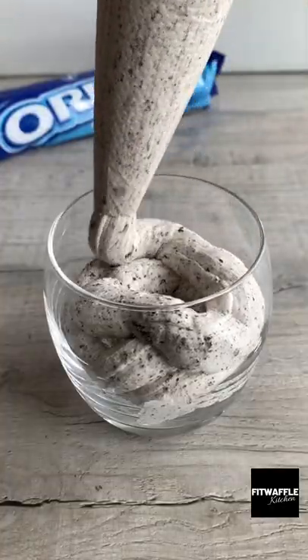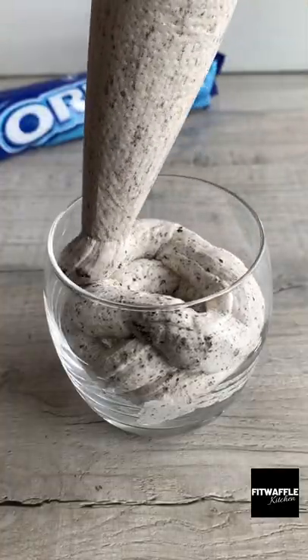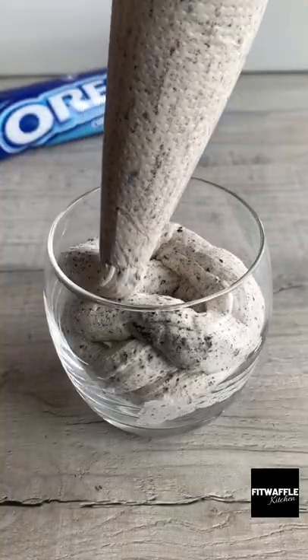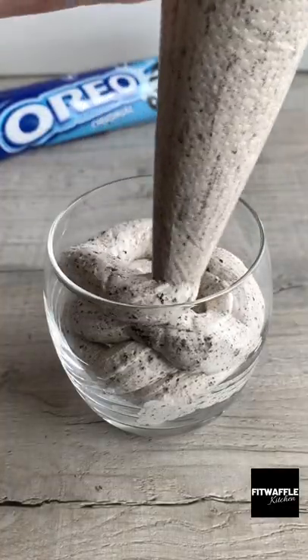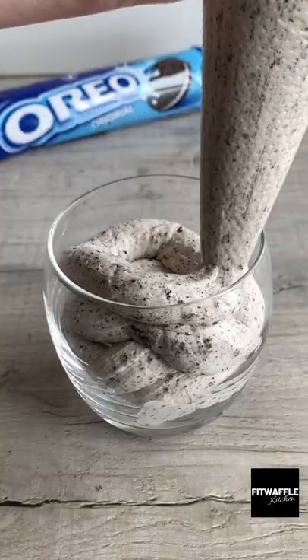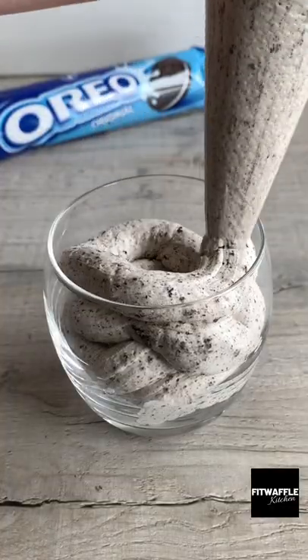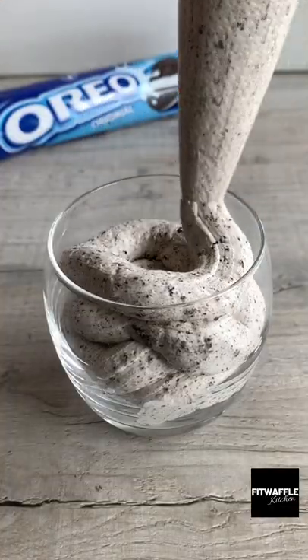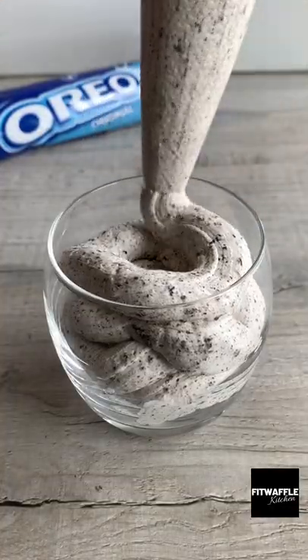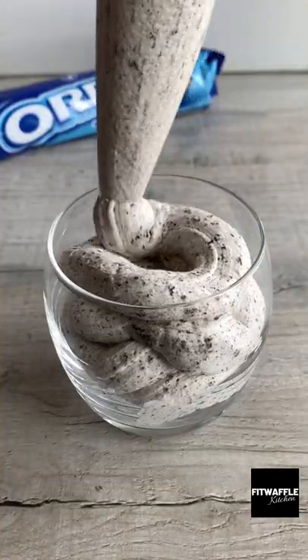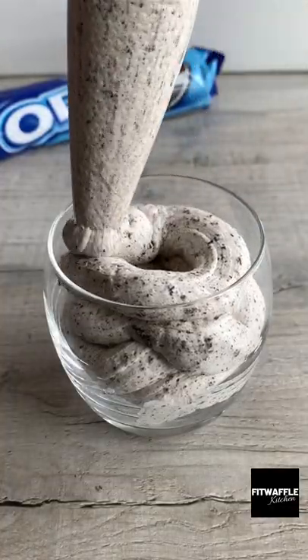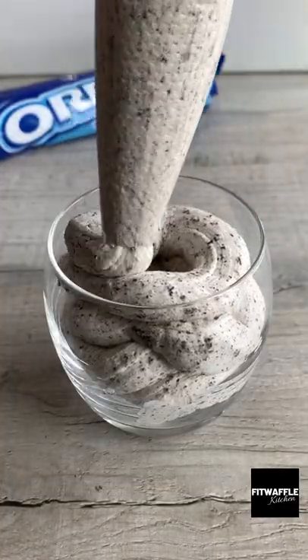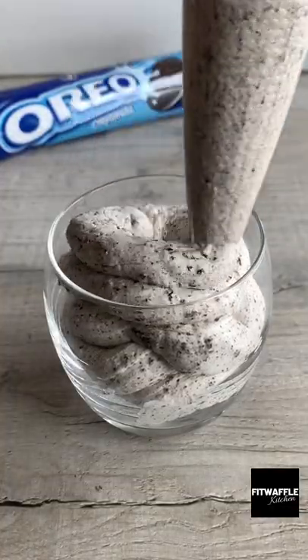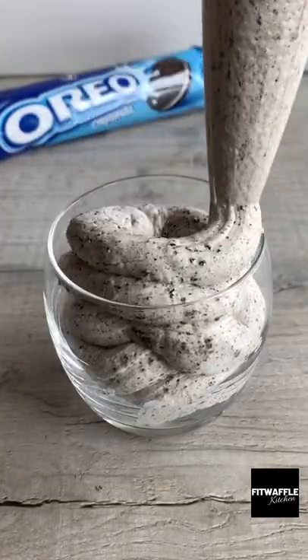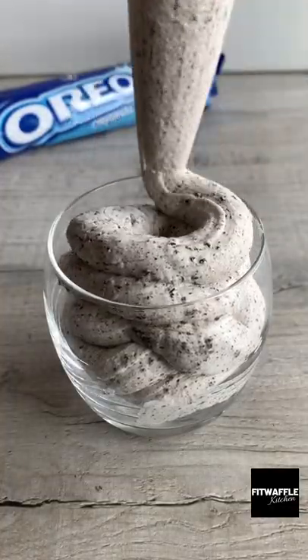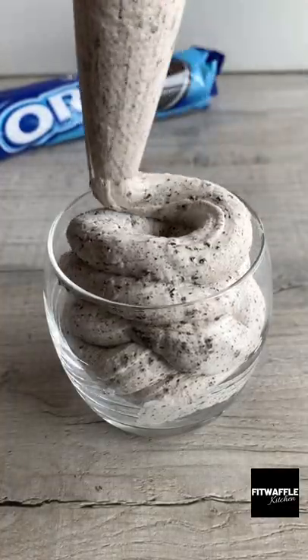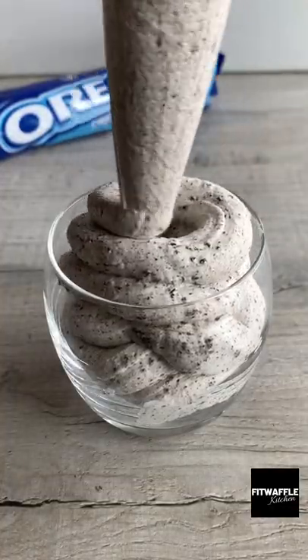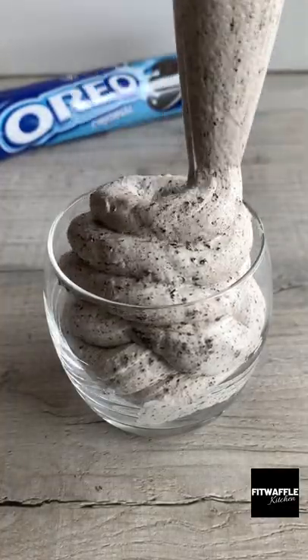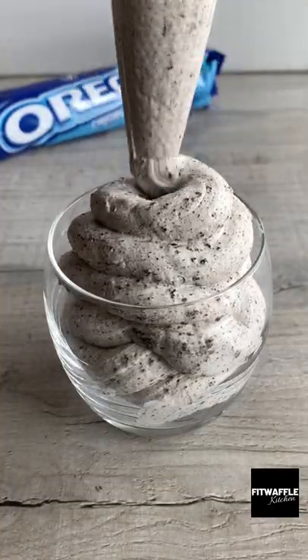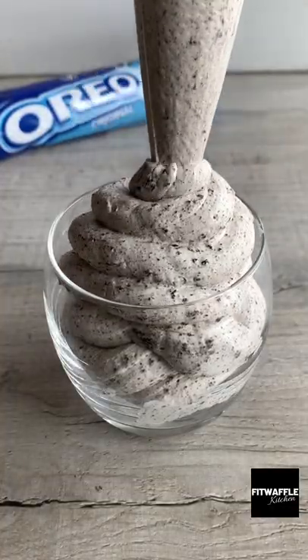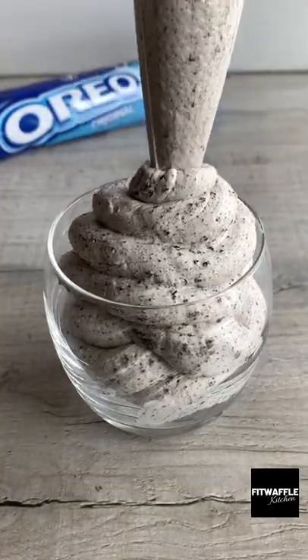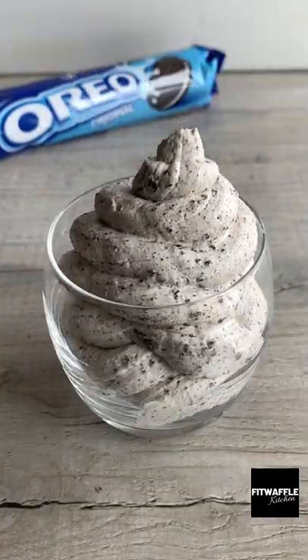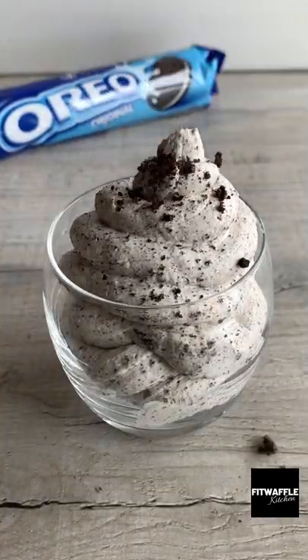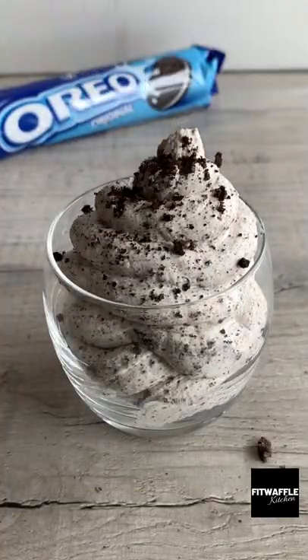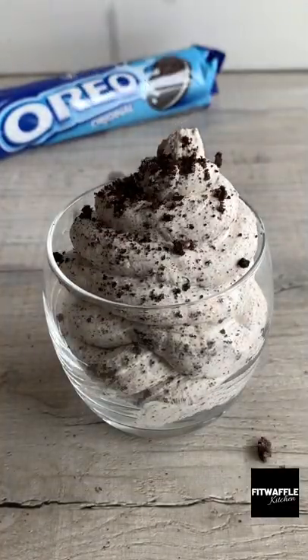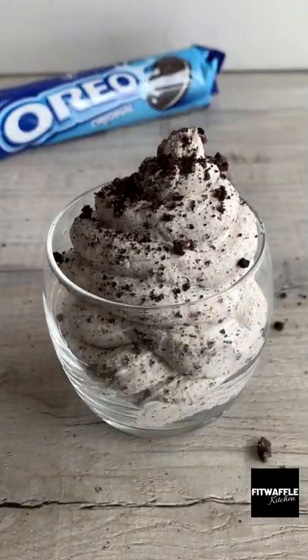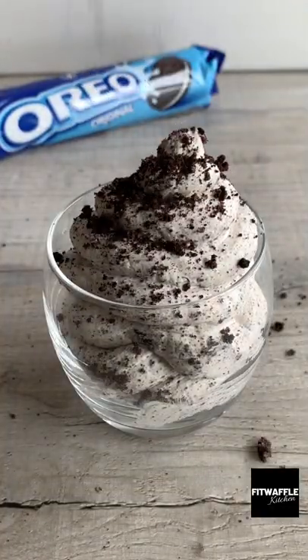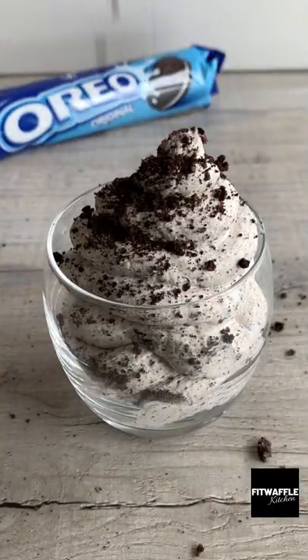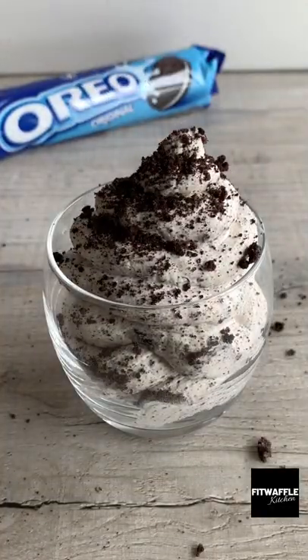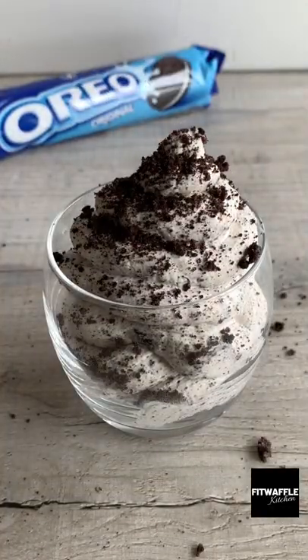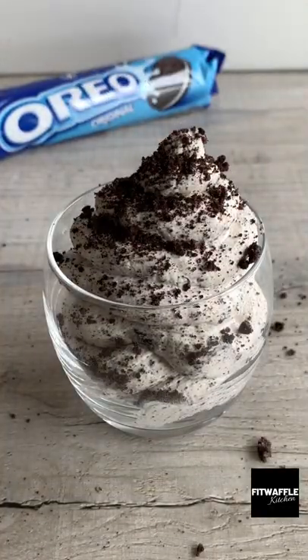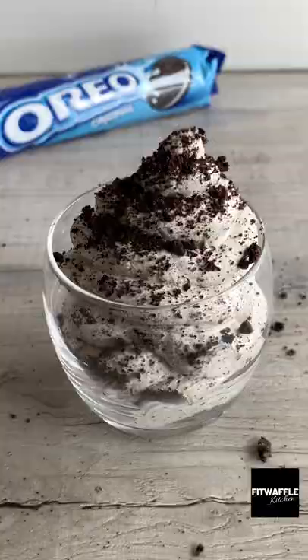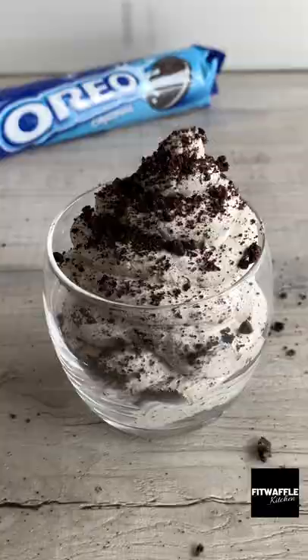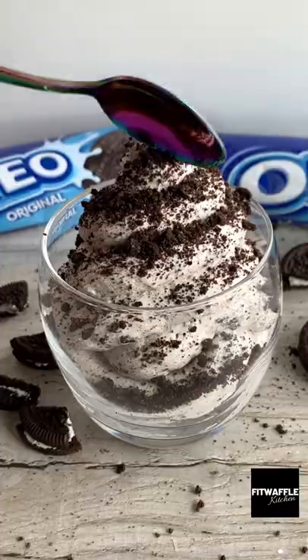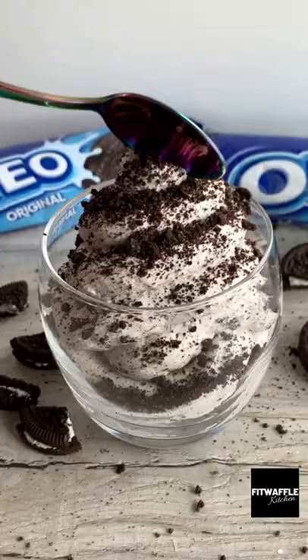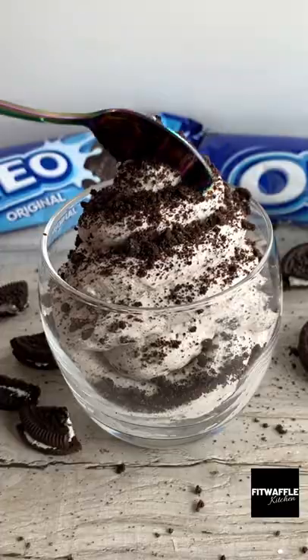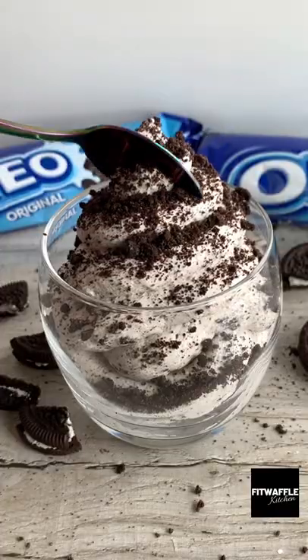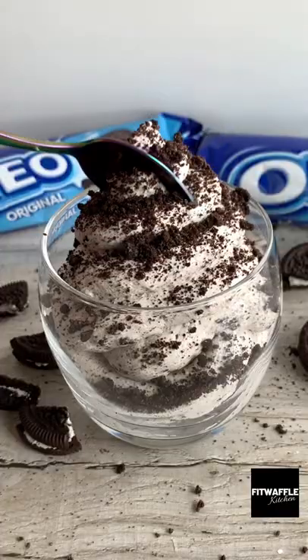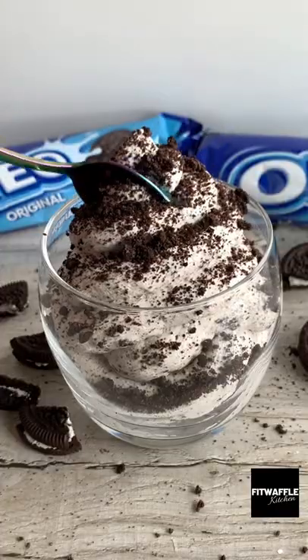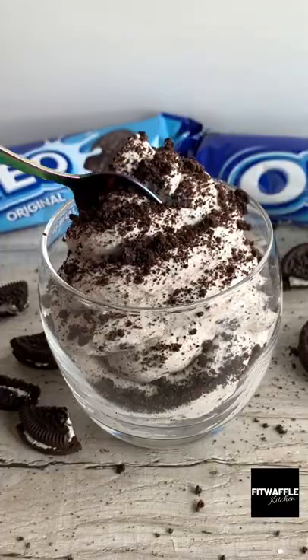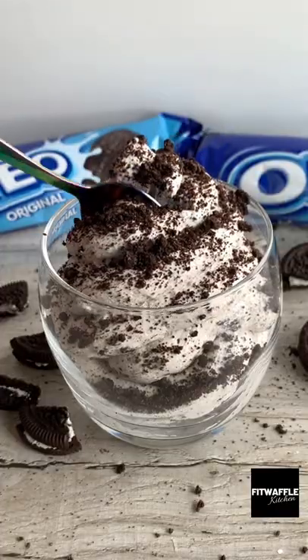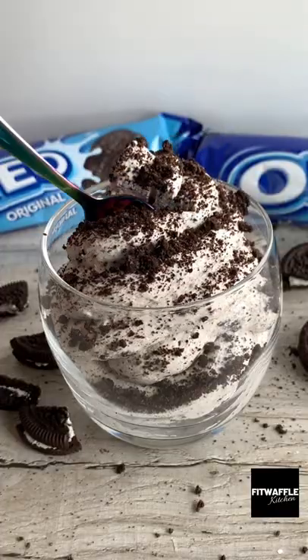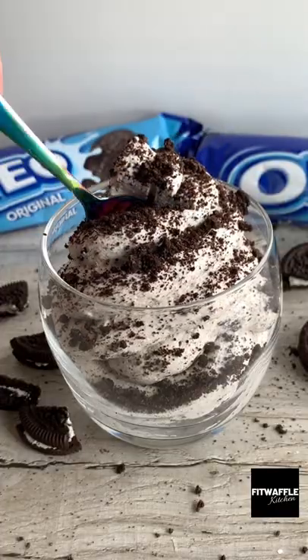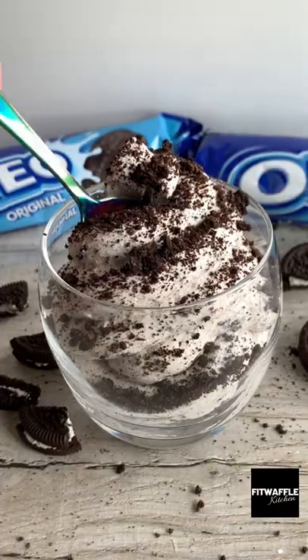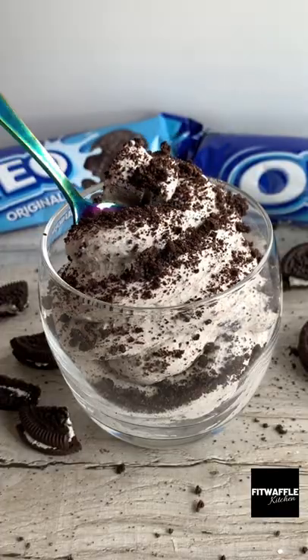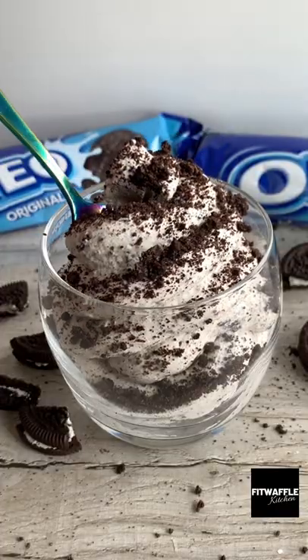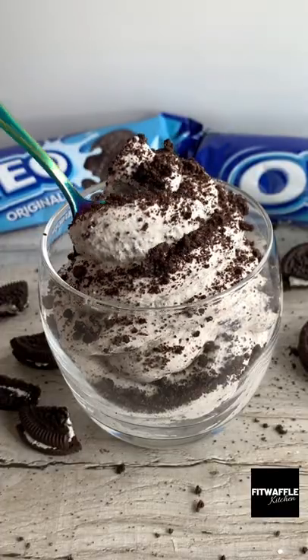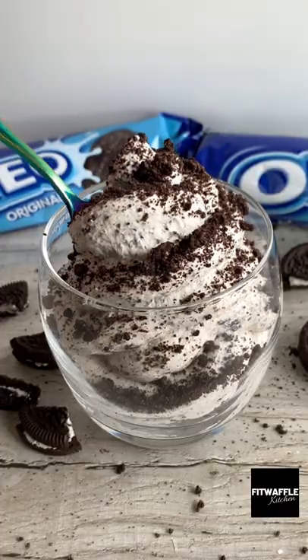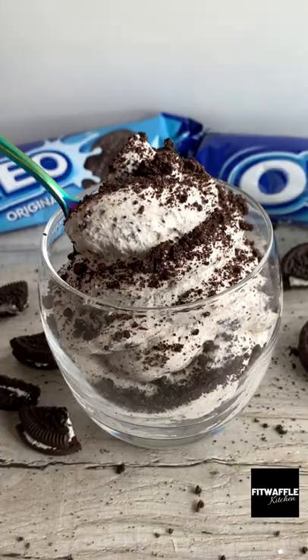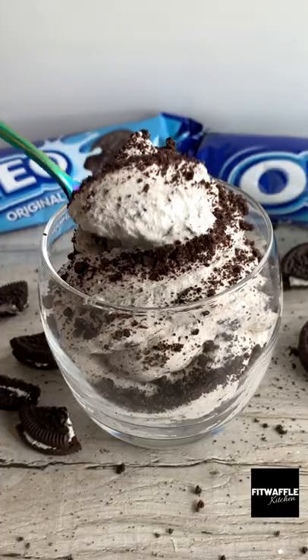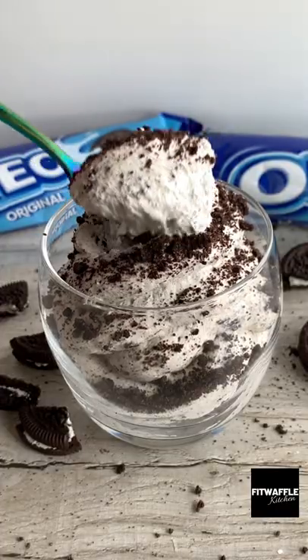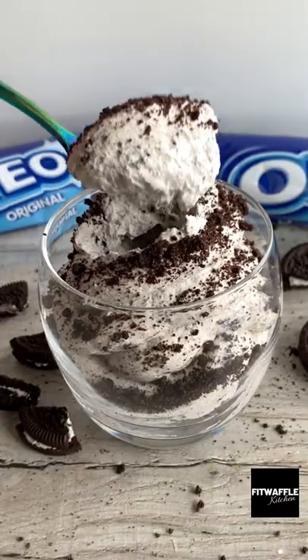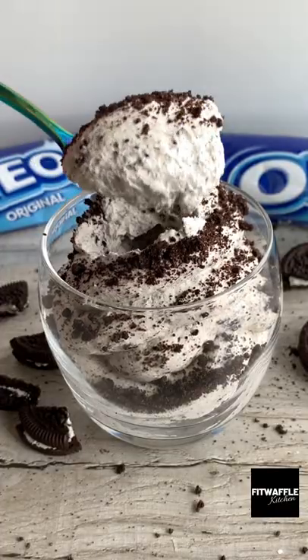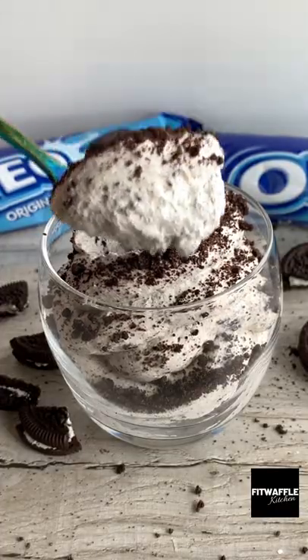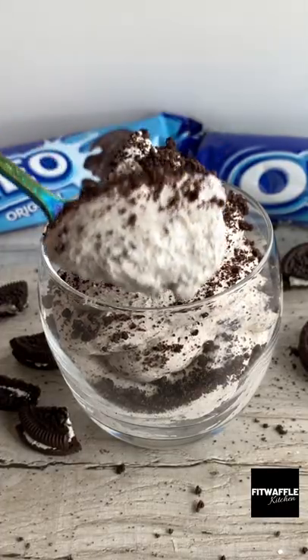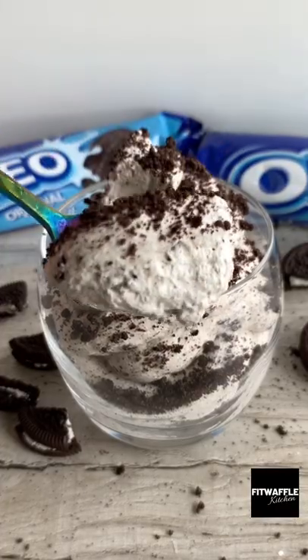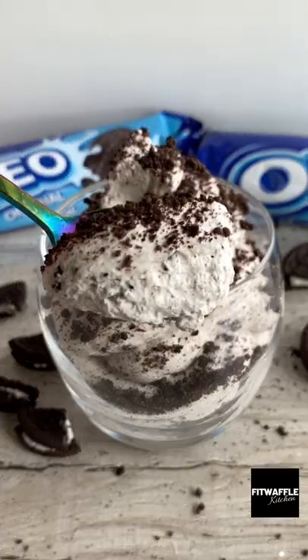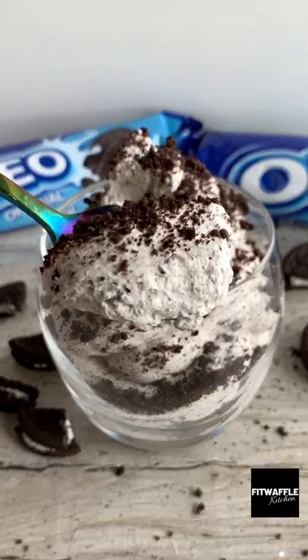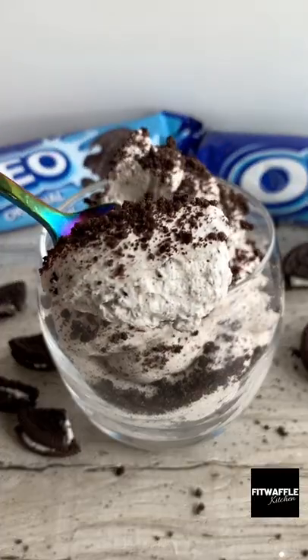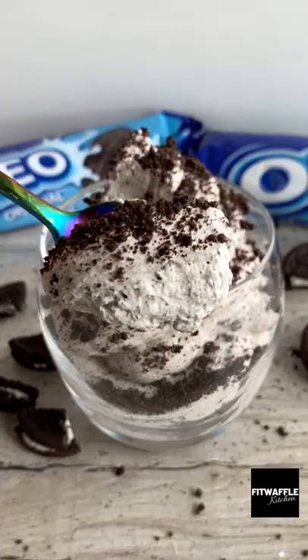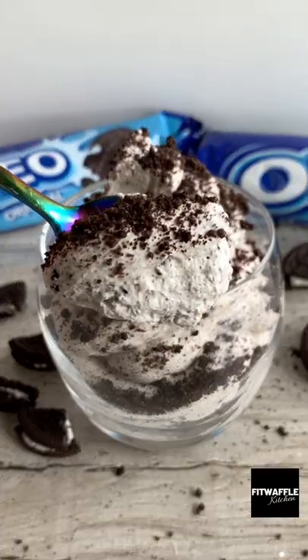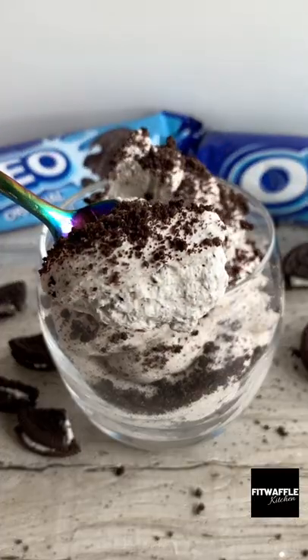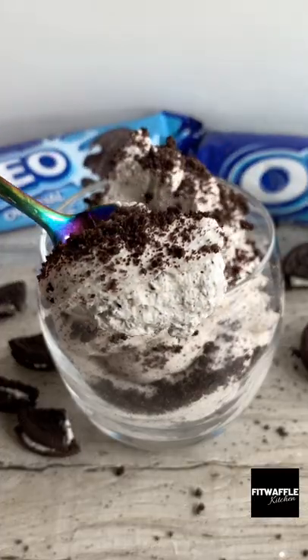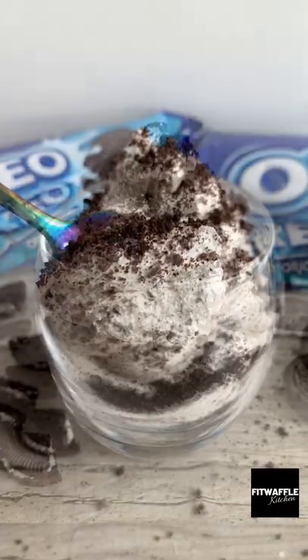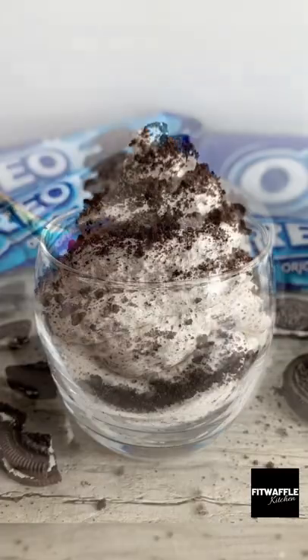Pipe the mix into a glass or bowl then sprinkle the rest of the Oreos on top. This stuff is seriously addictive. Store it in the fridge if you don't eat it all at once. Enjoy!